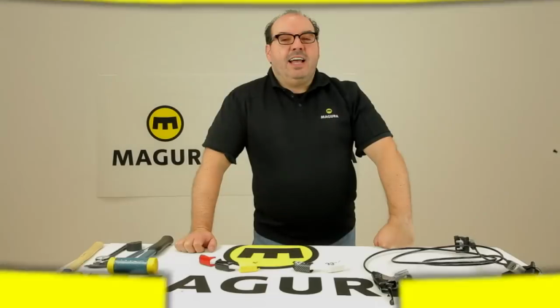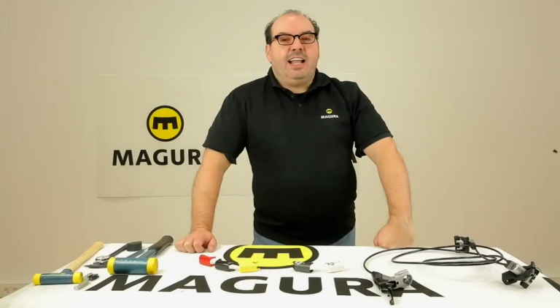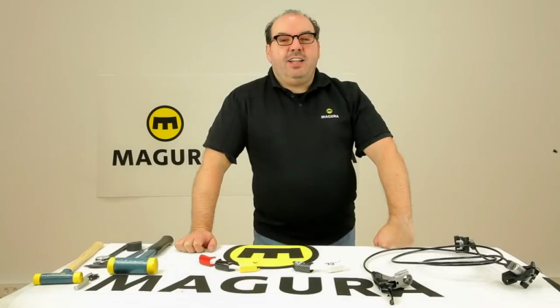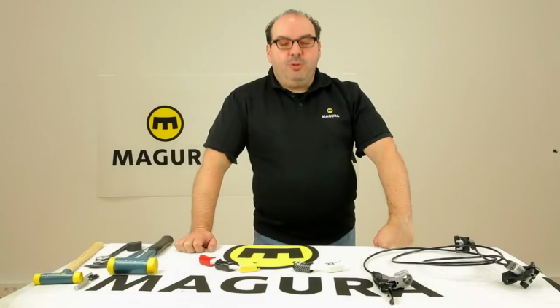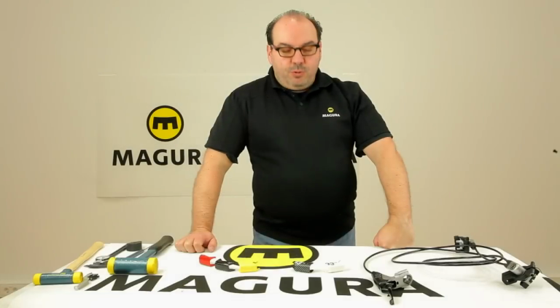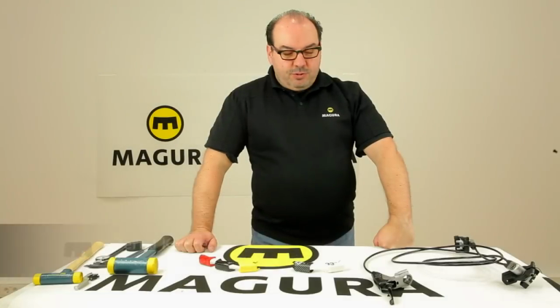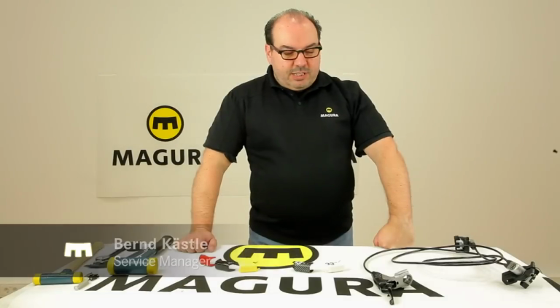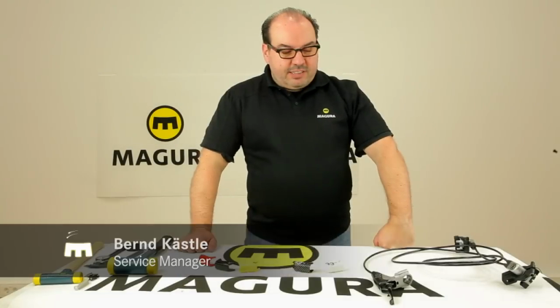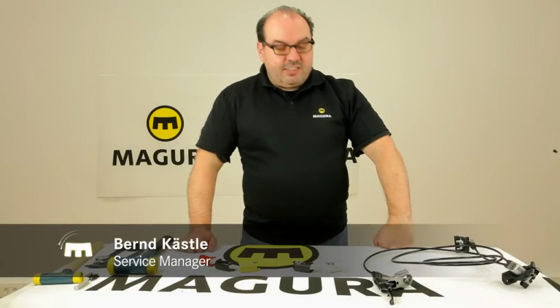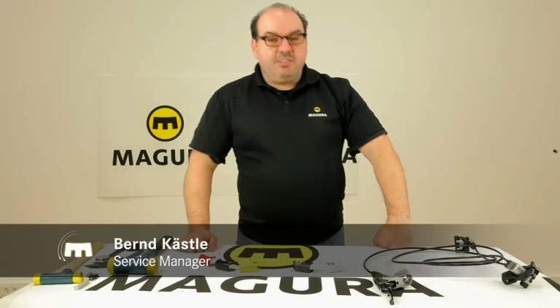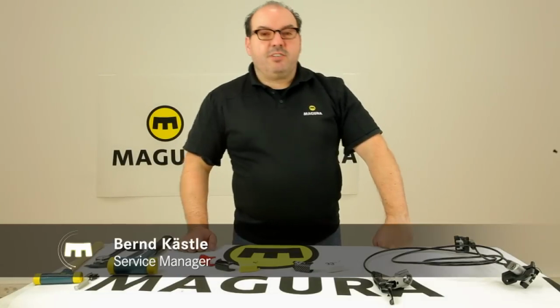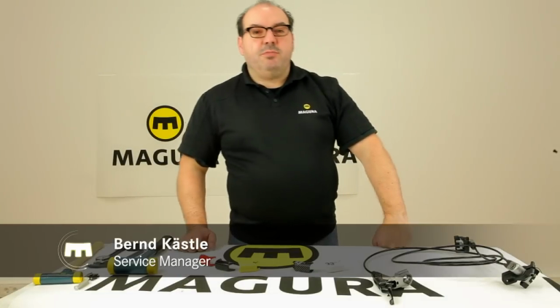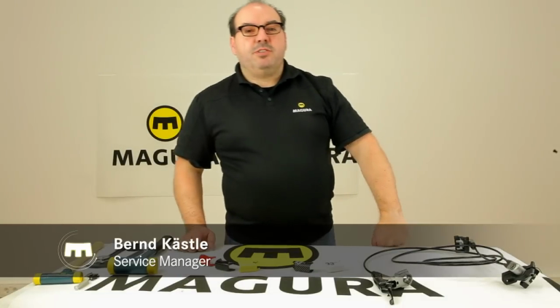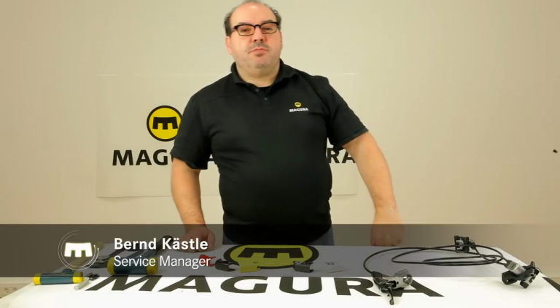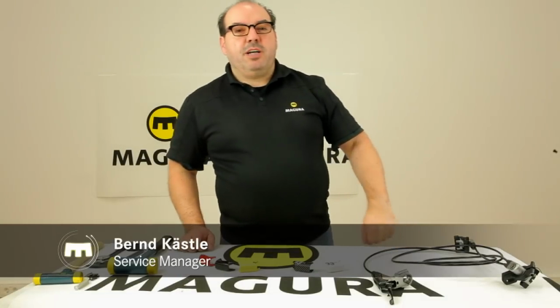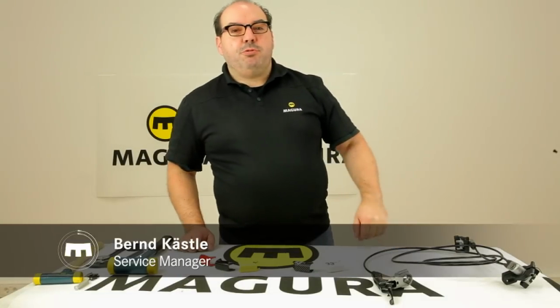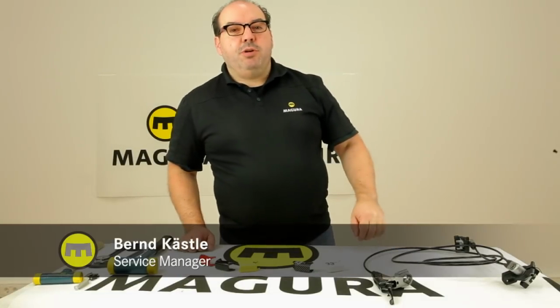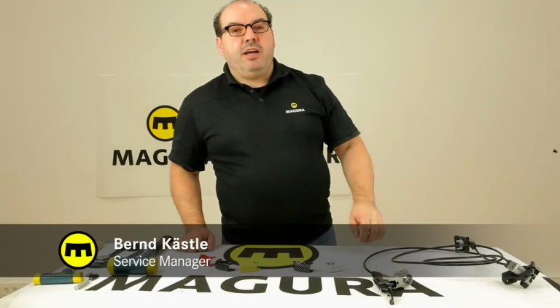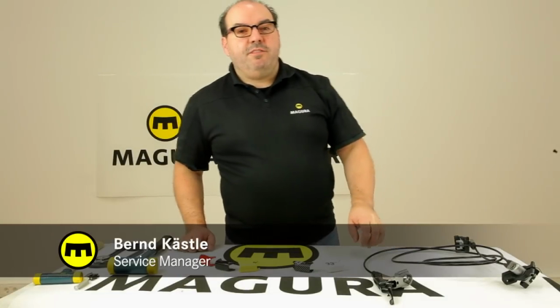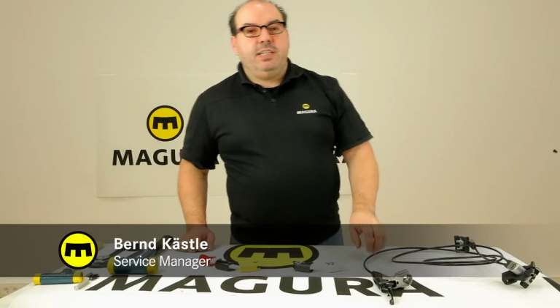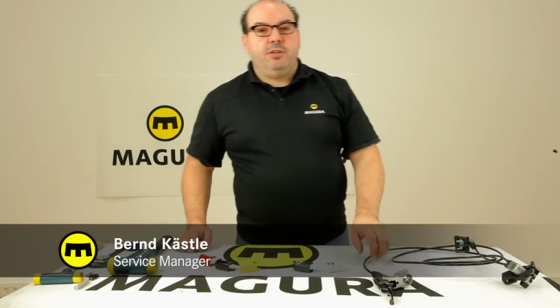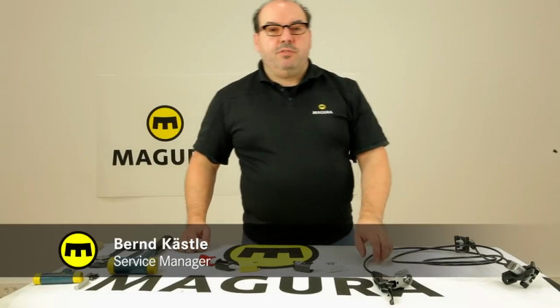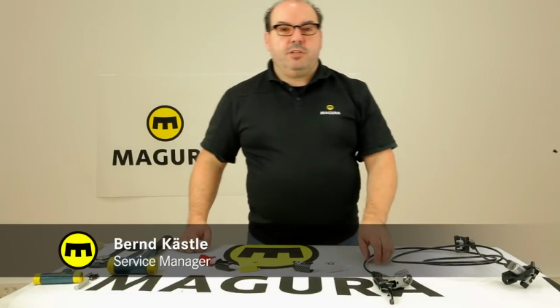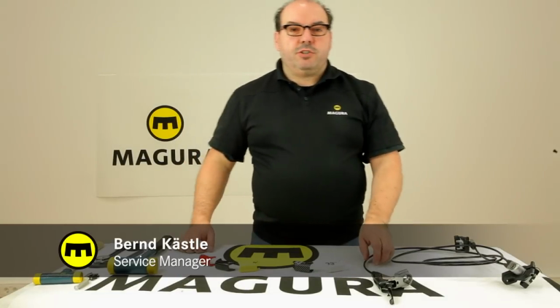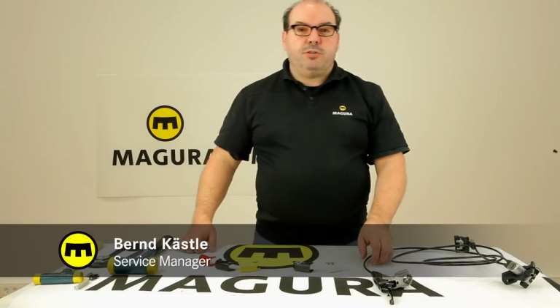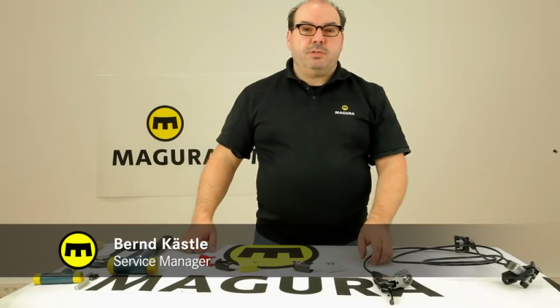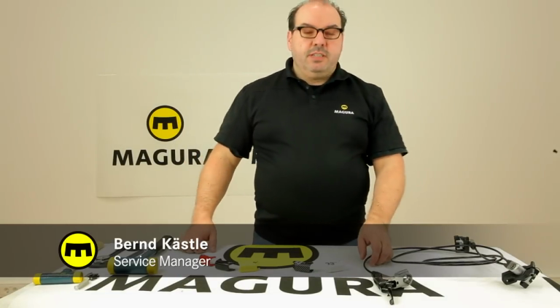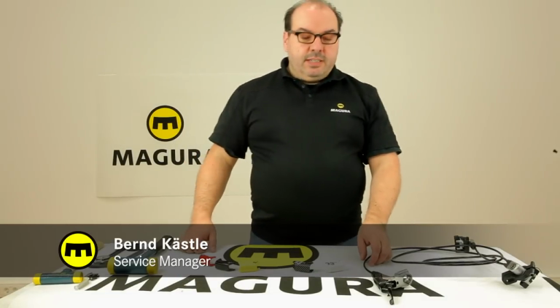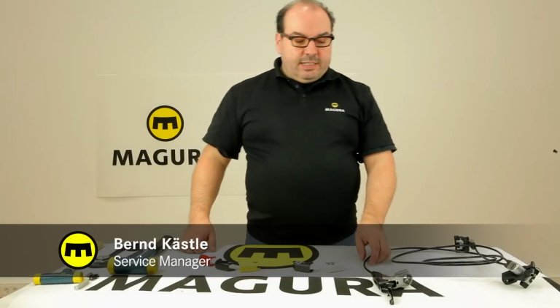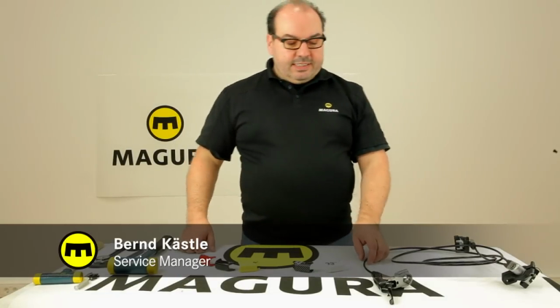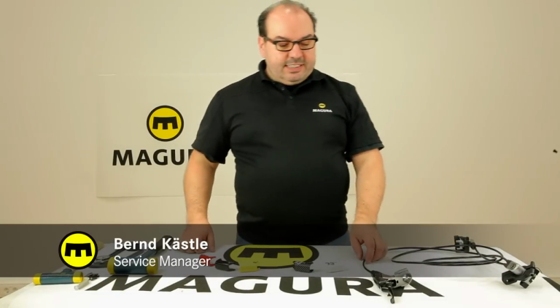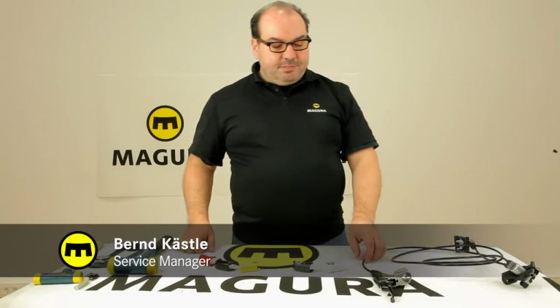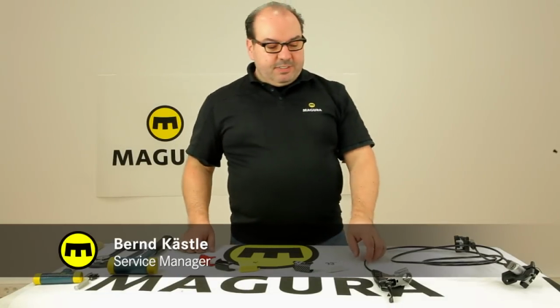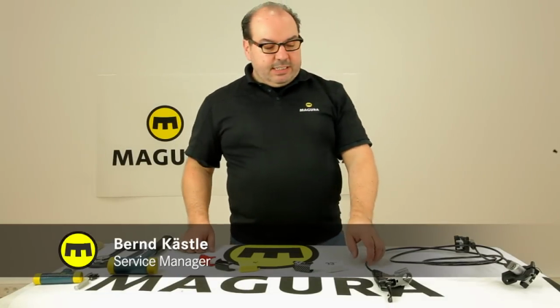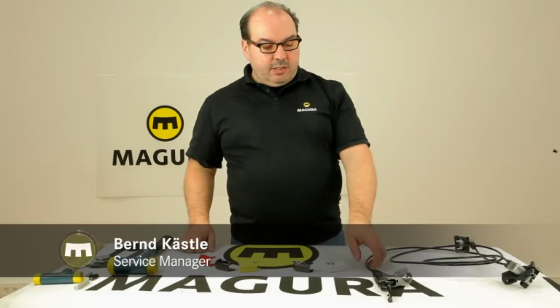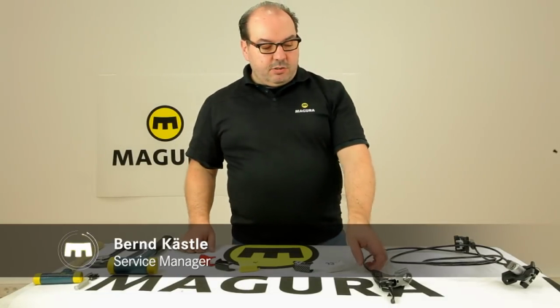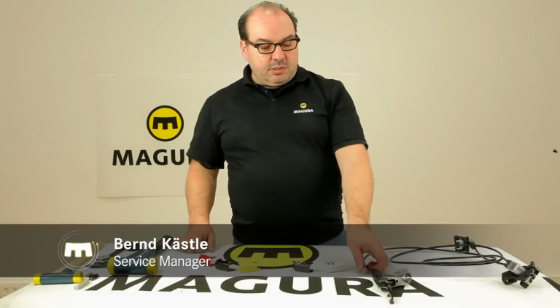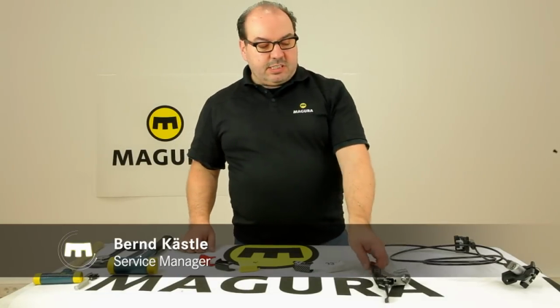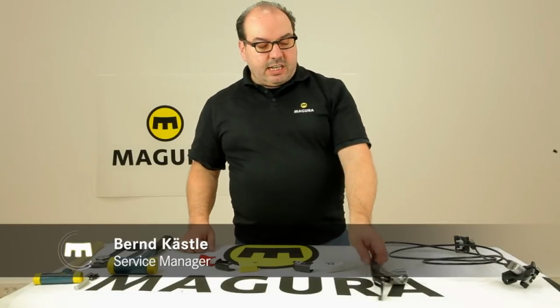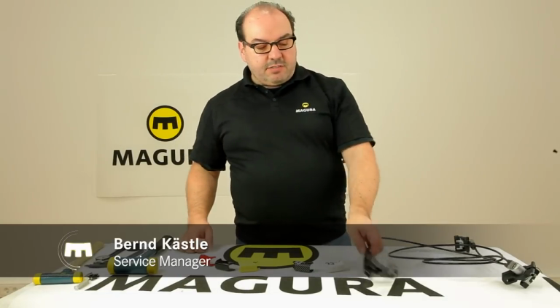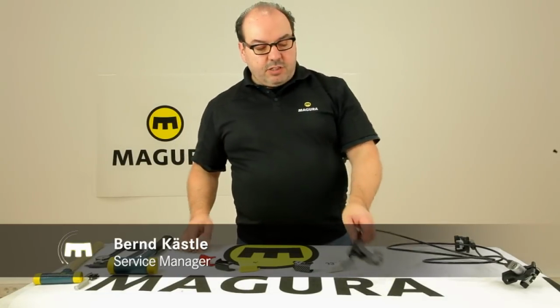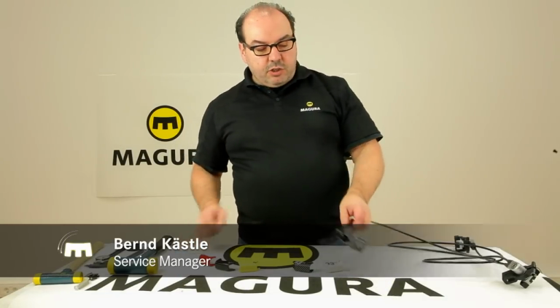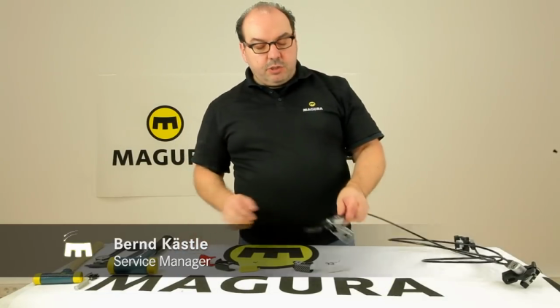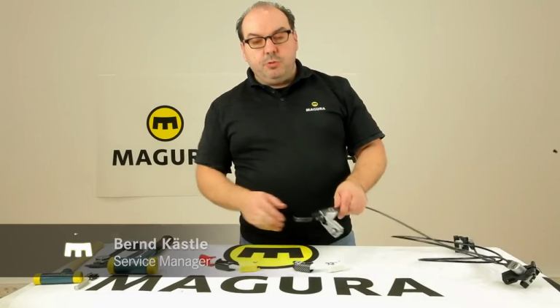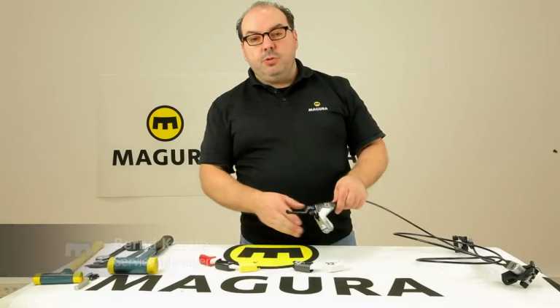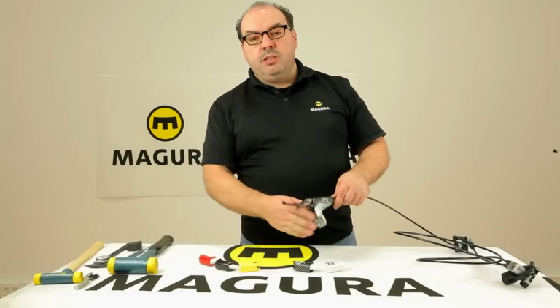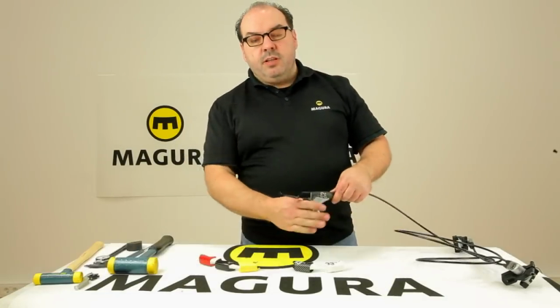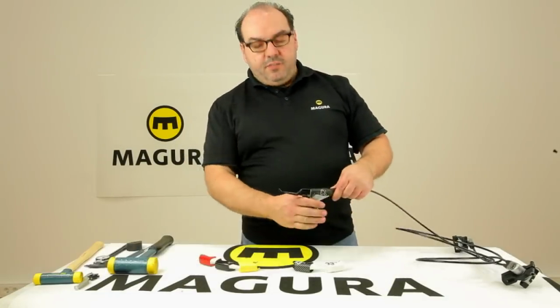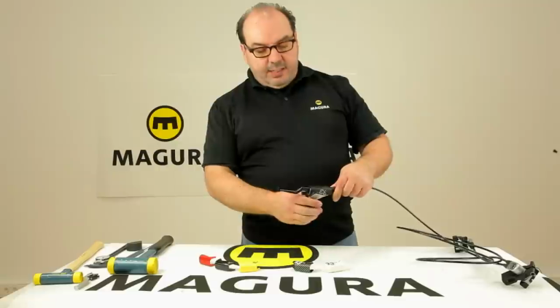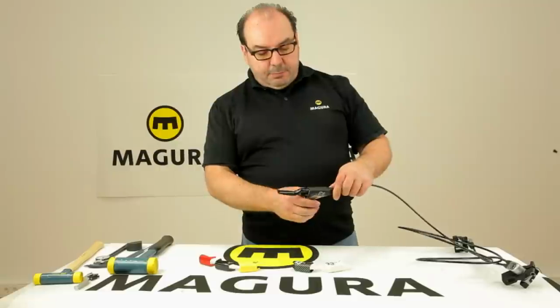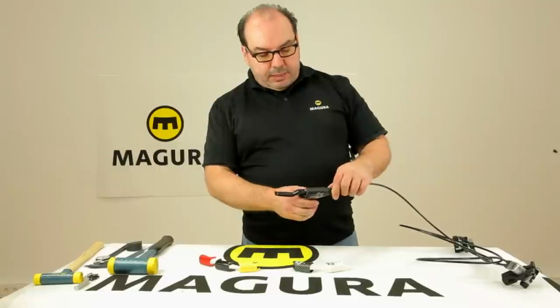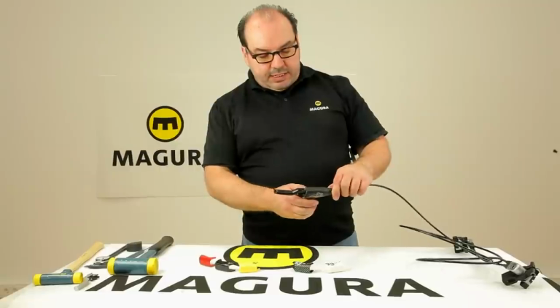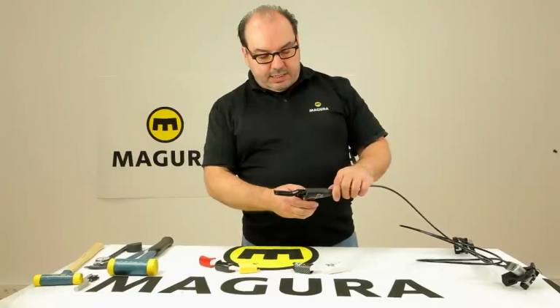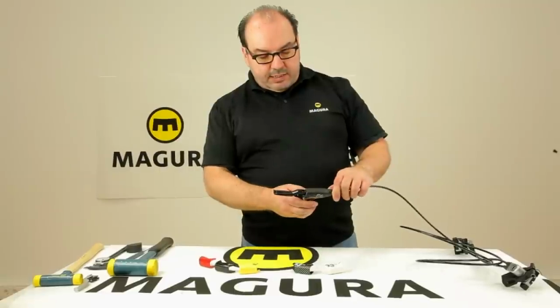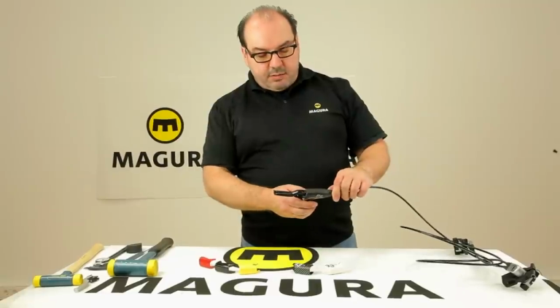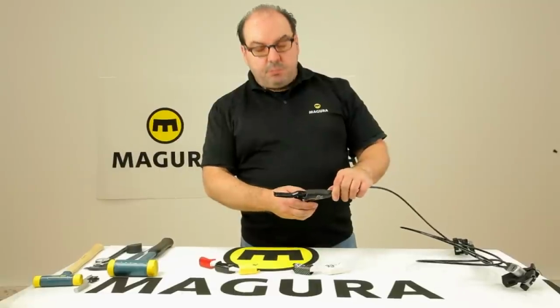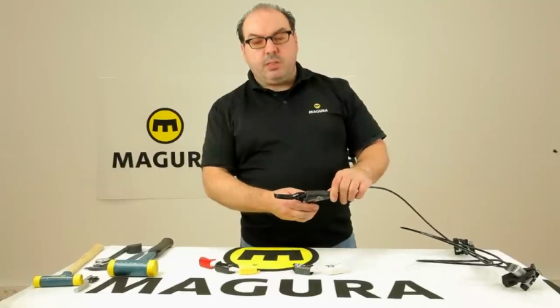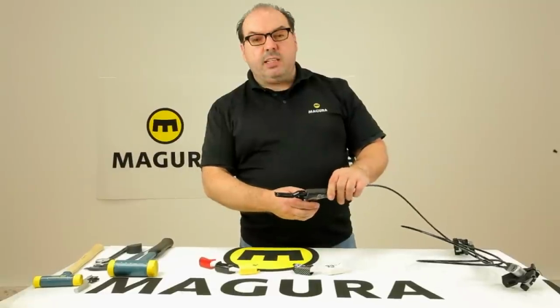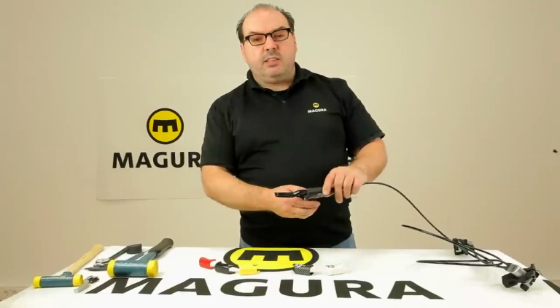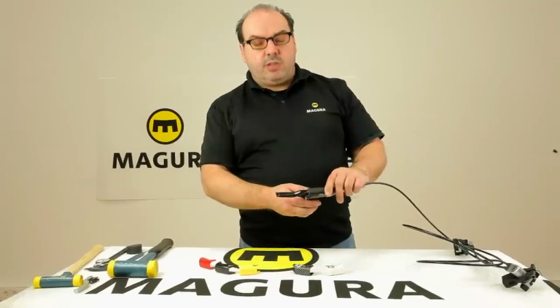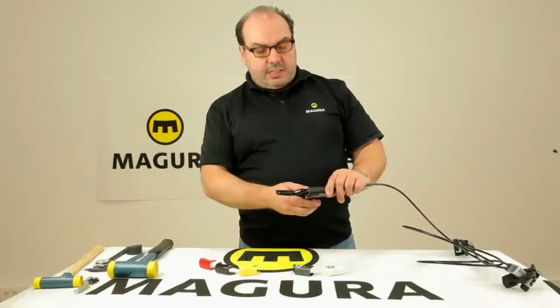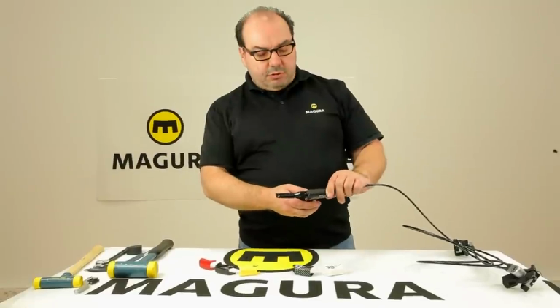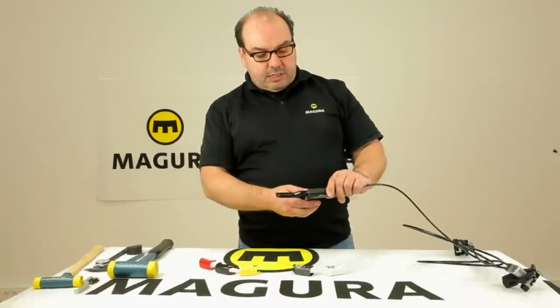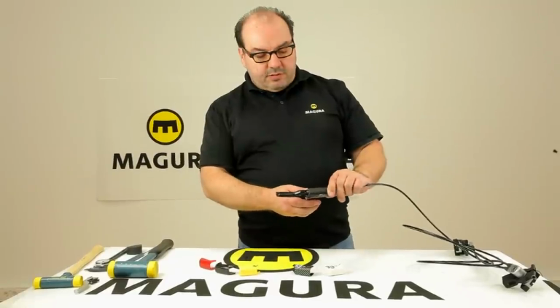Hello and welcome to our Magura video workshop. In this video I will show how to change brake pads on our rim brakes.